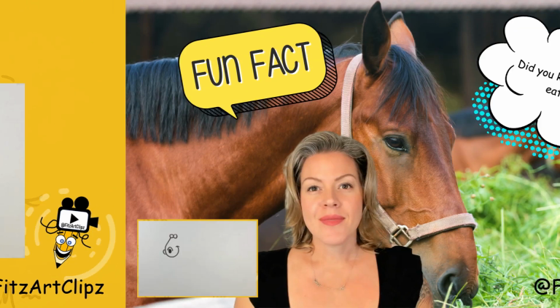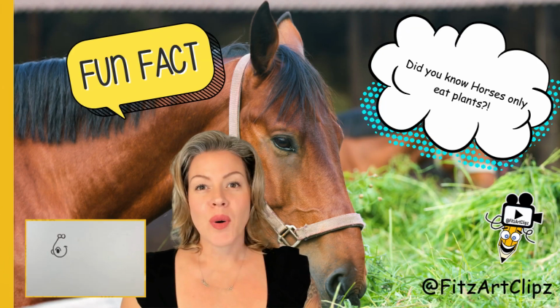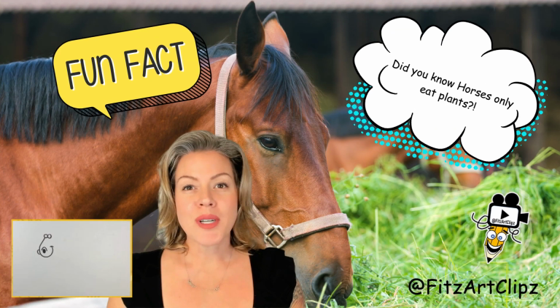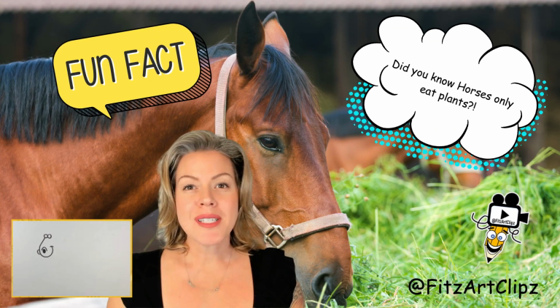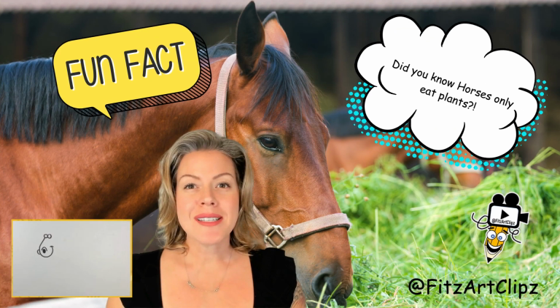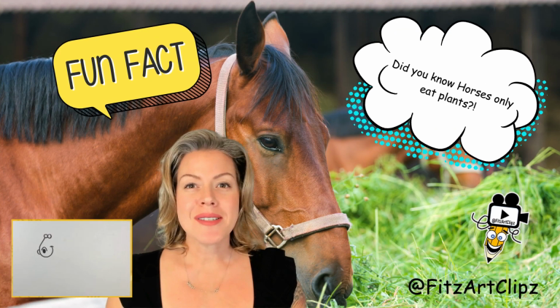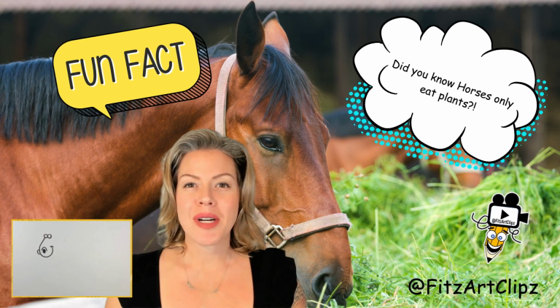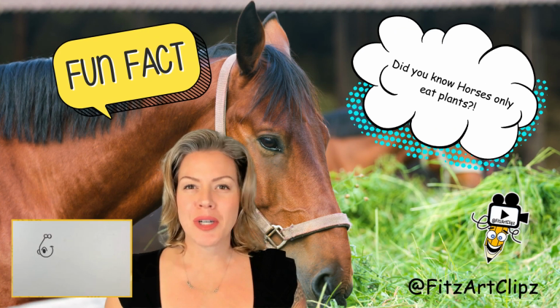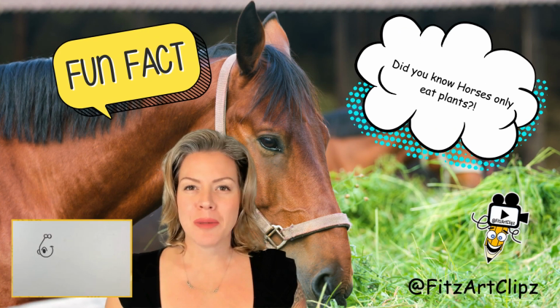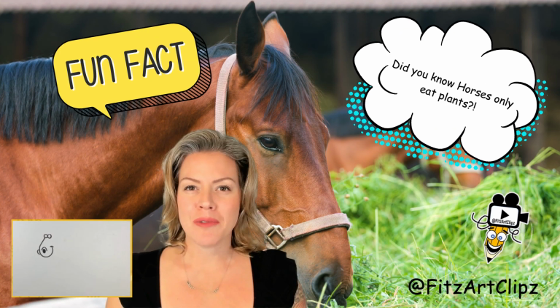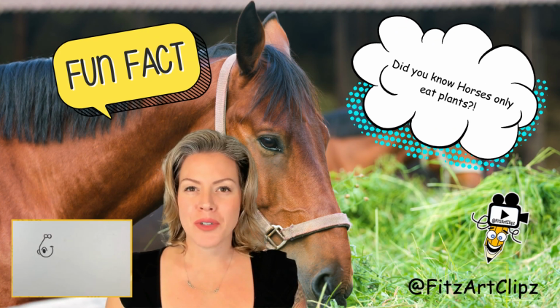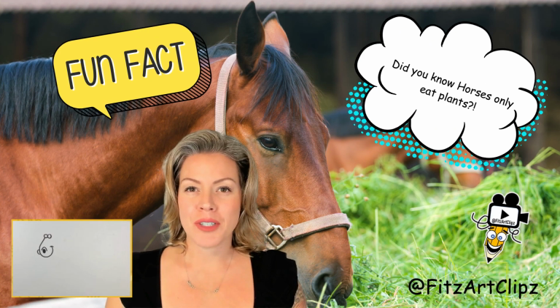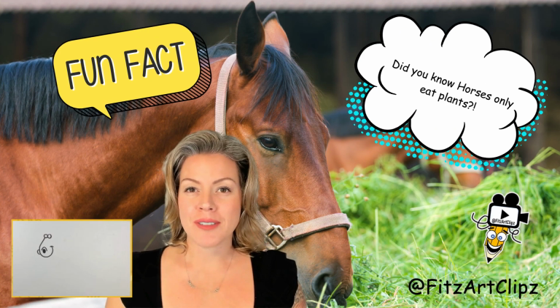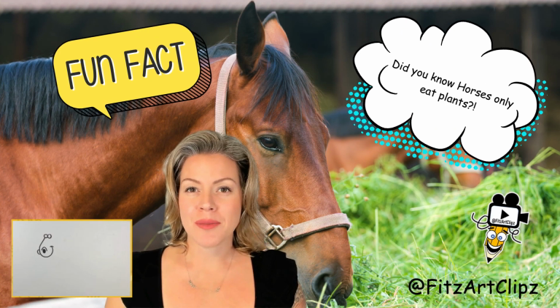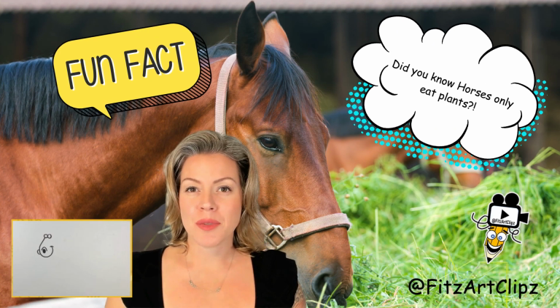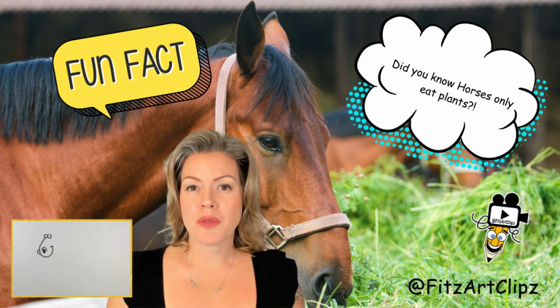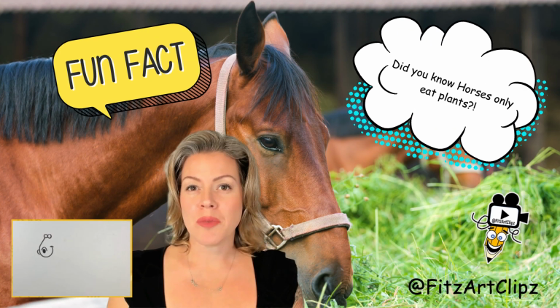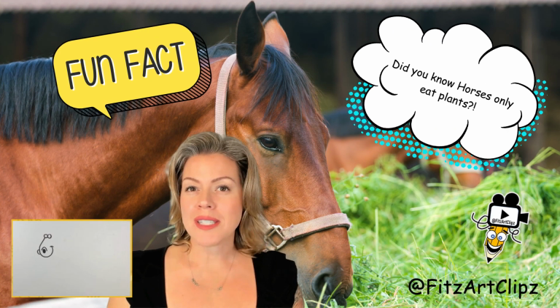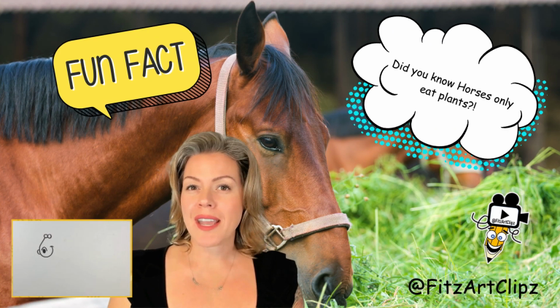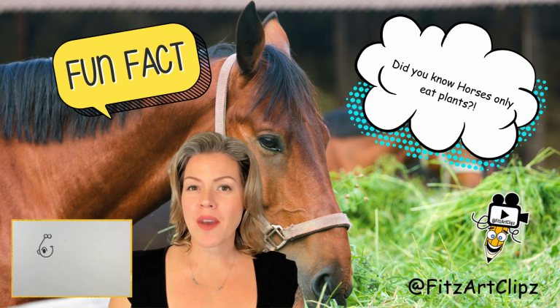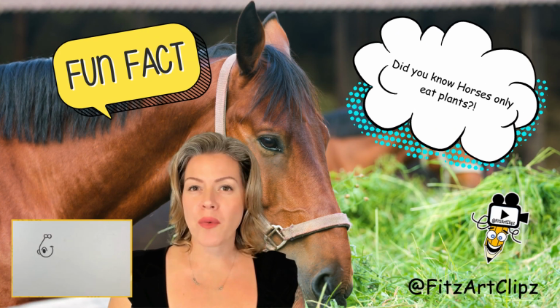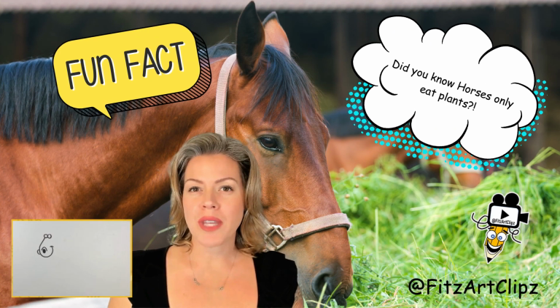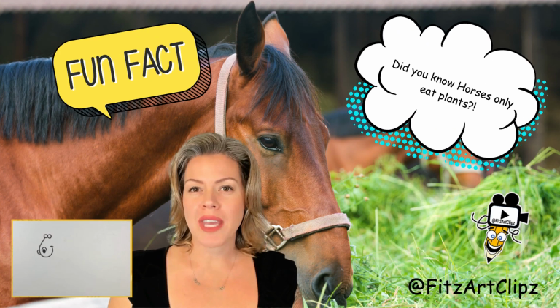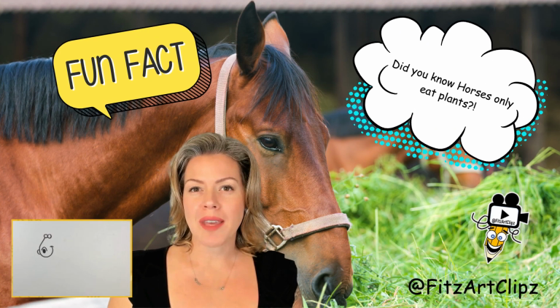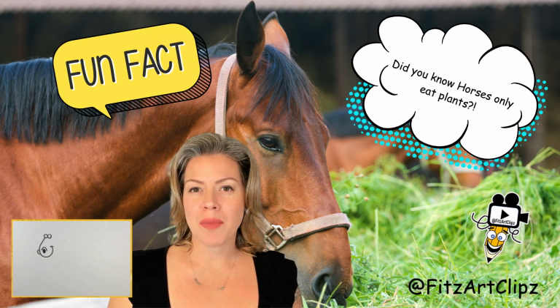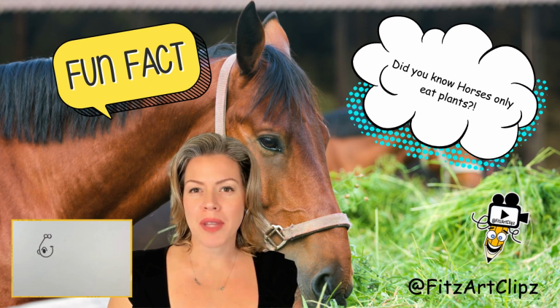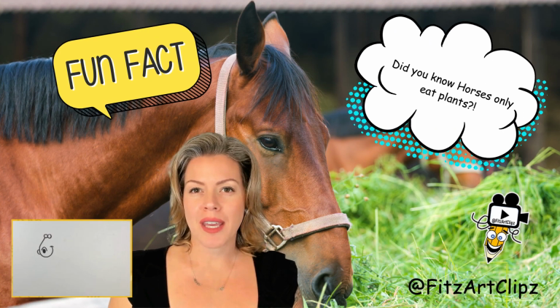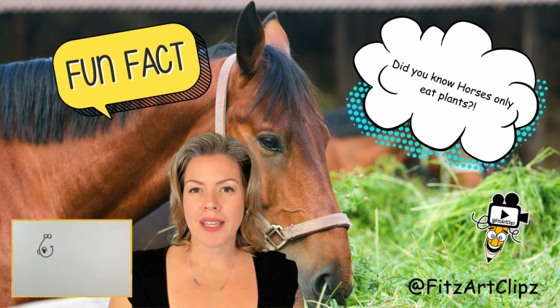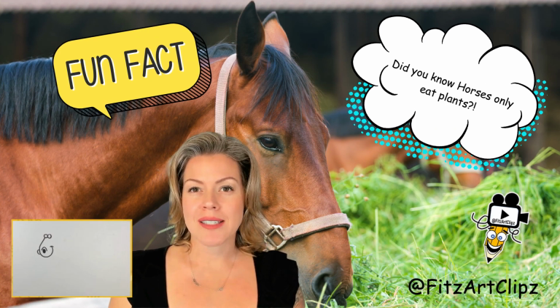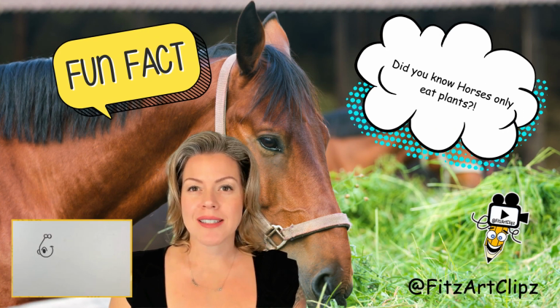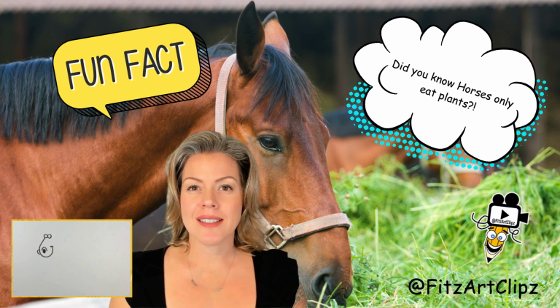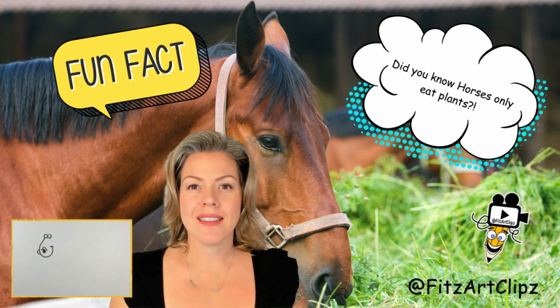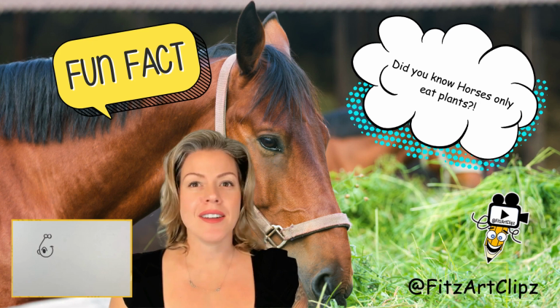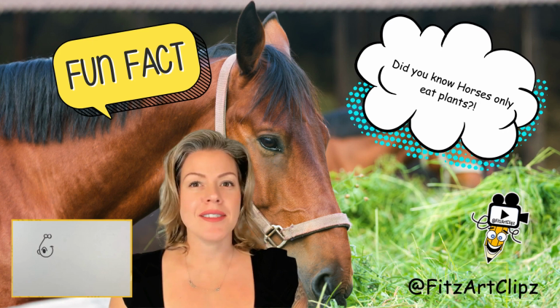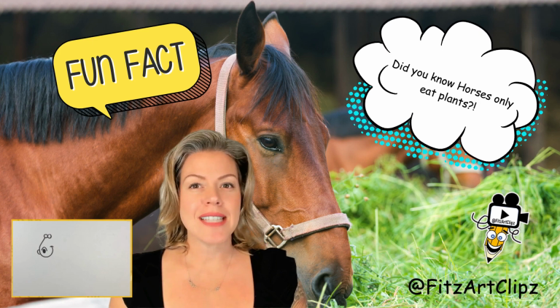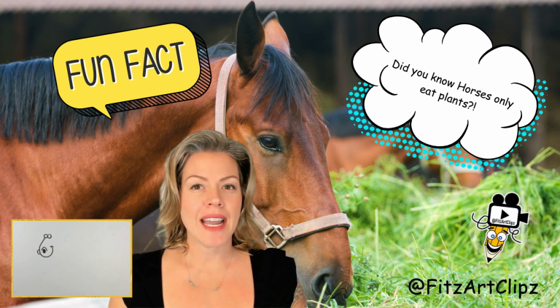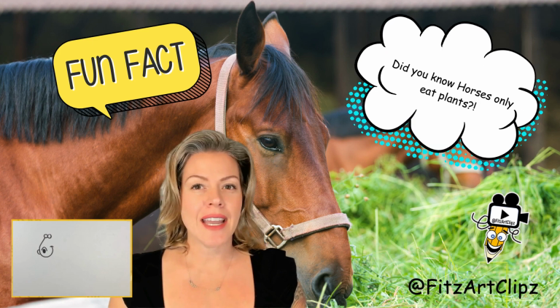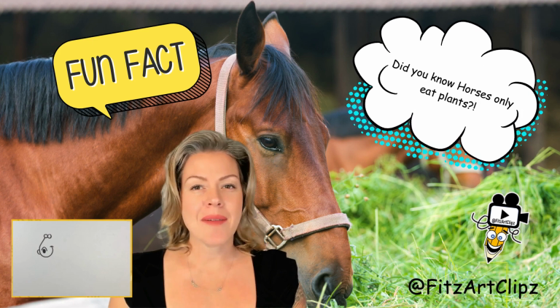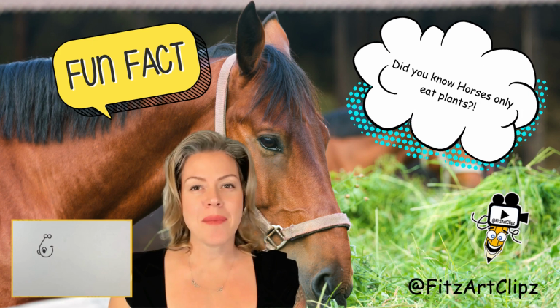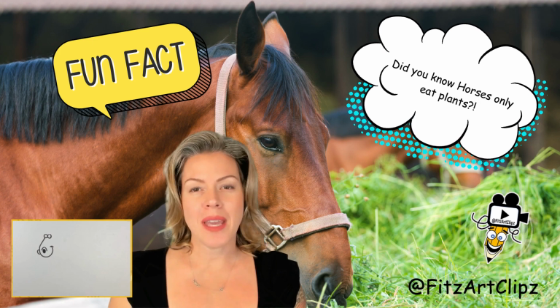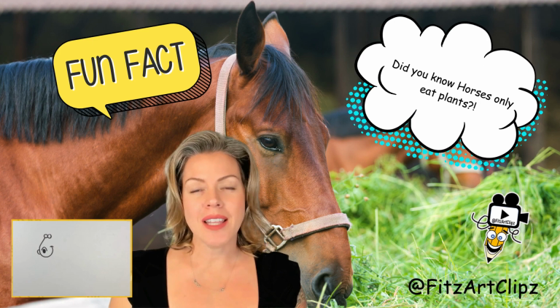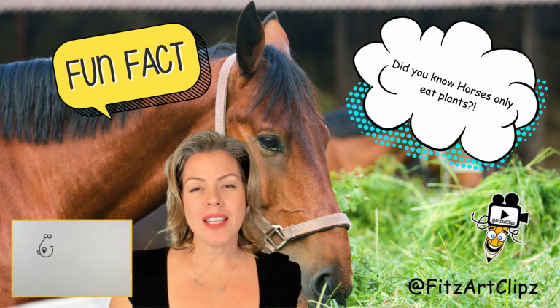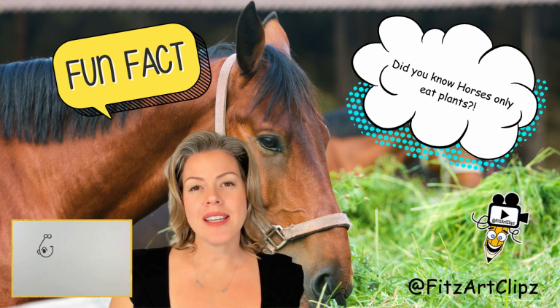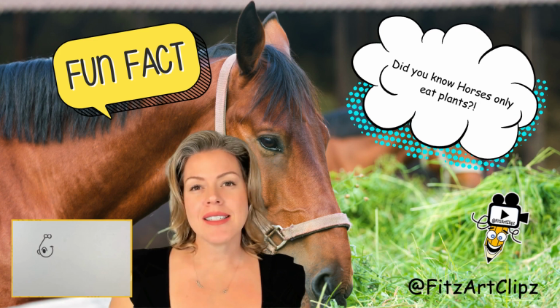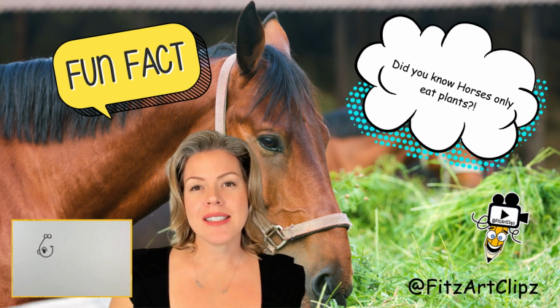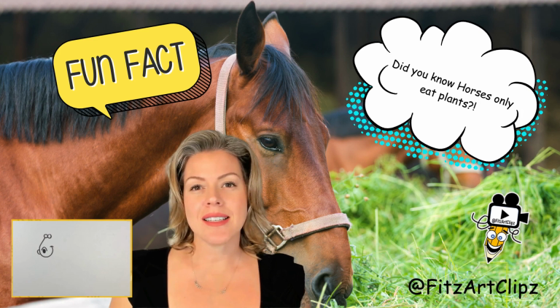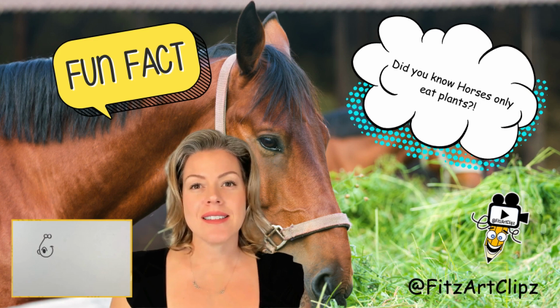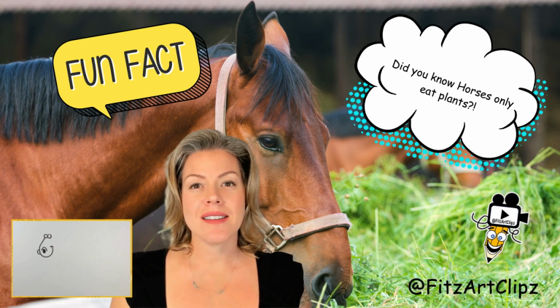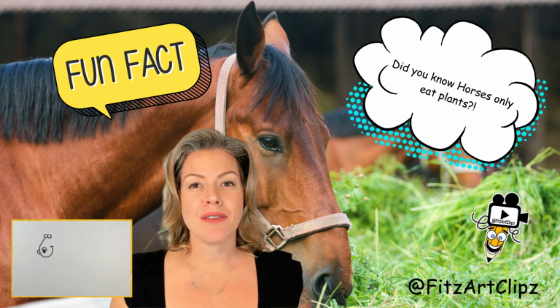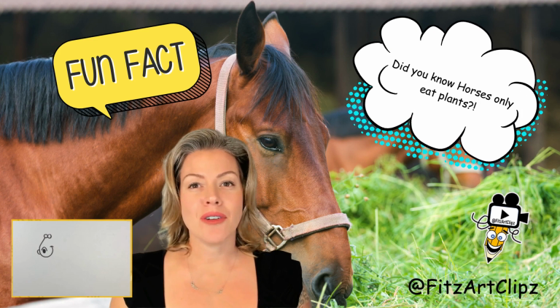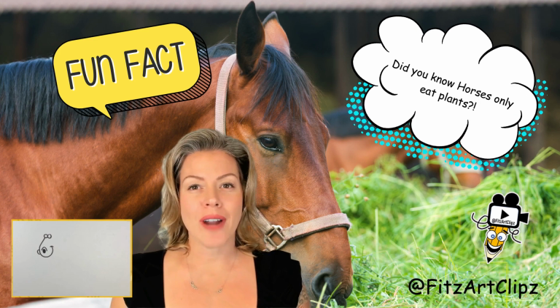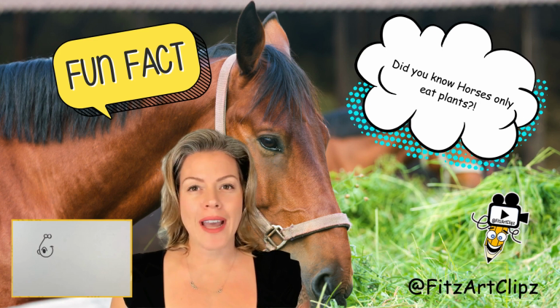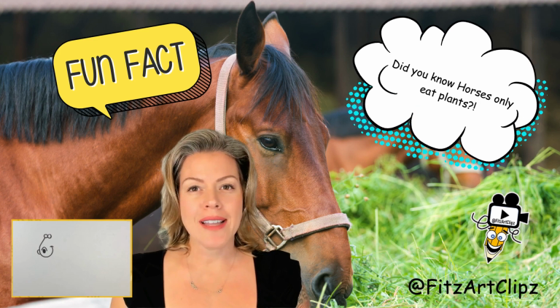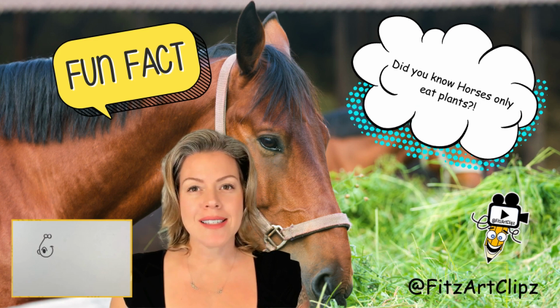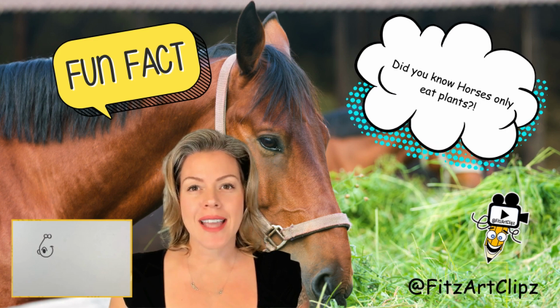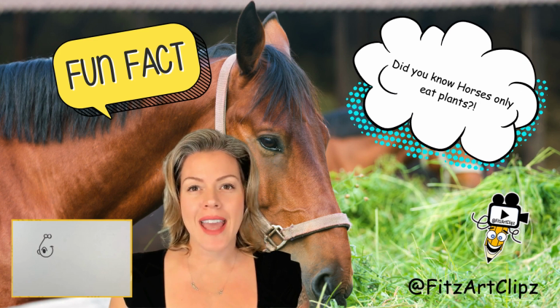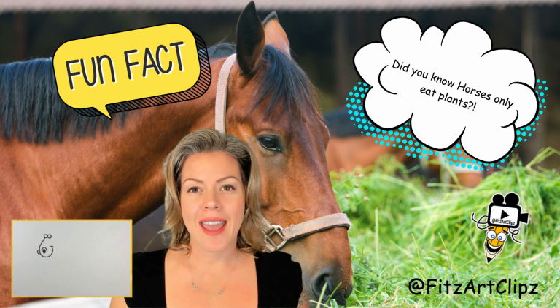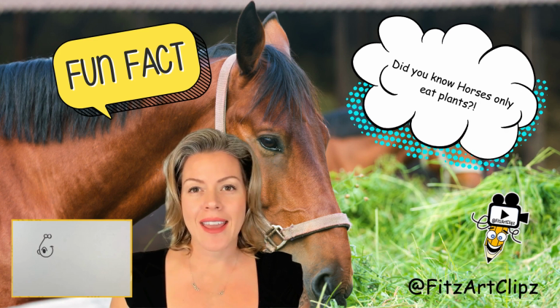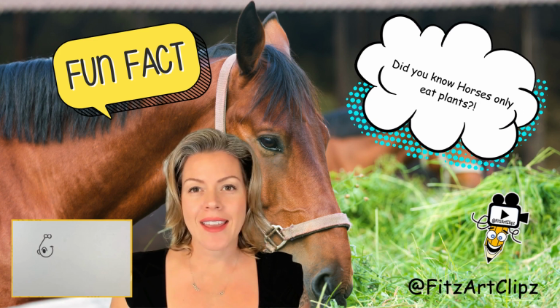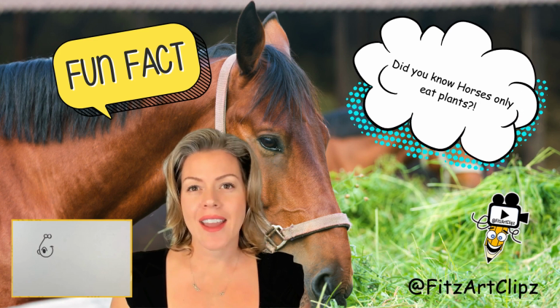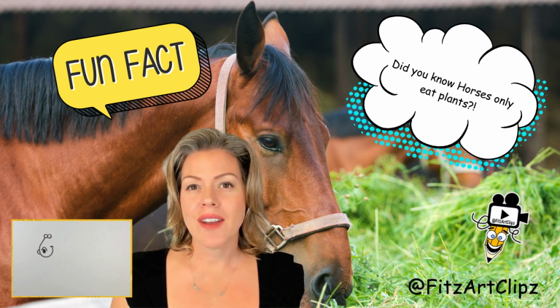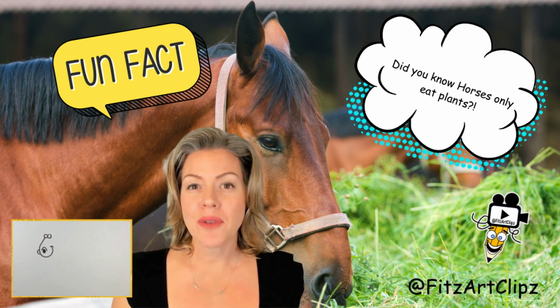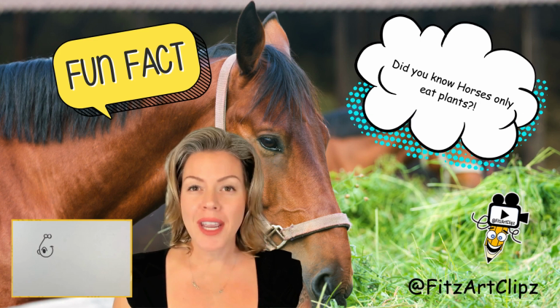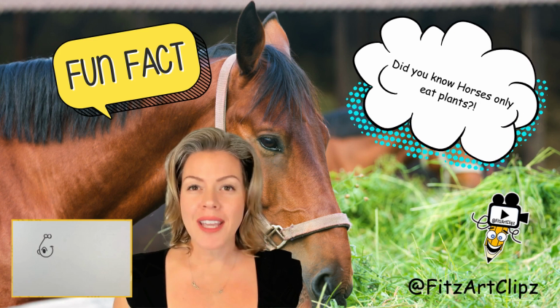Horses are herbivores, which means they only eat plants. Their diet mainly consists of grass, hay, and grains.